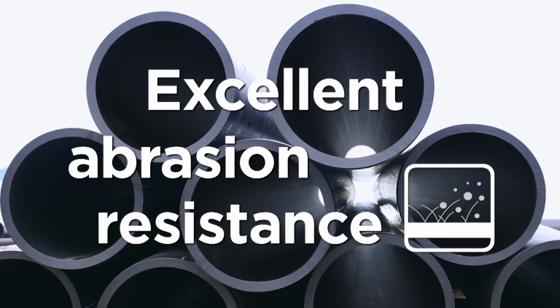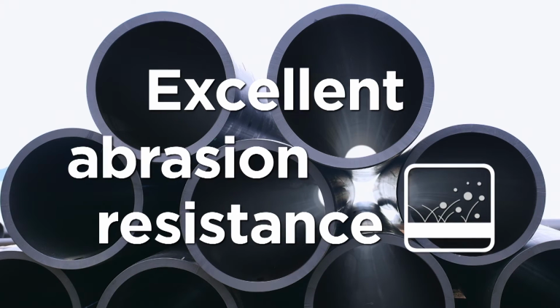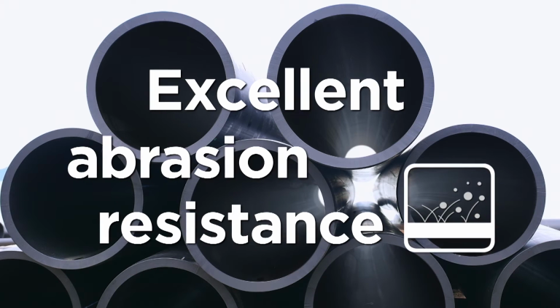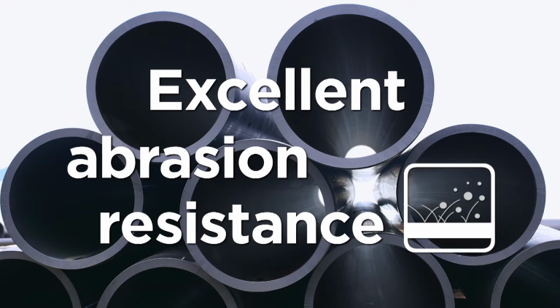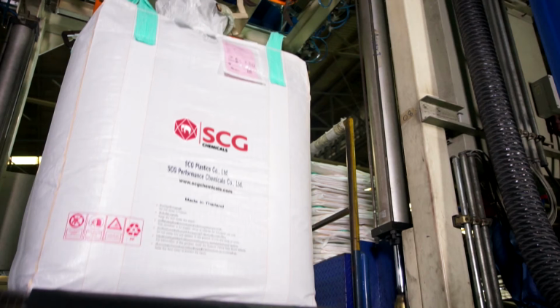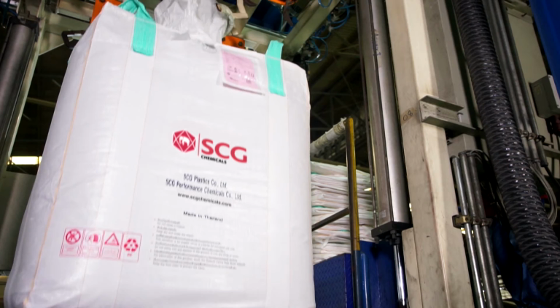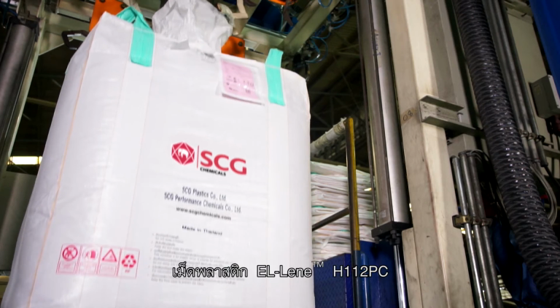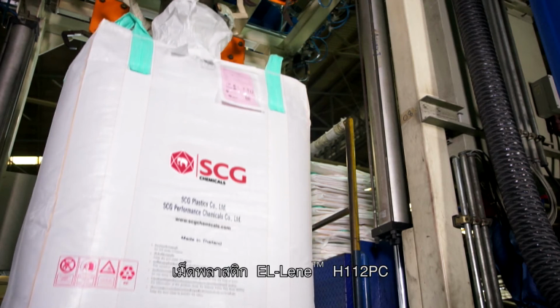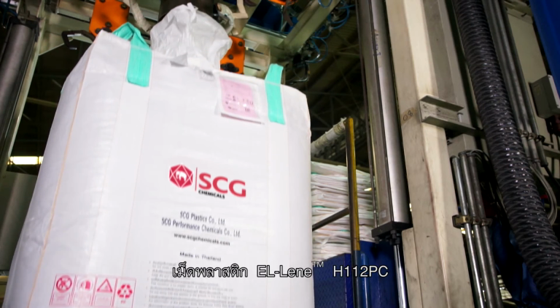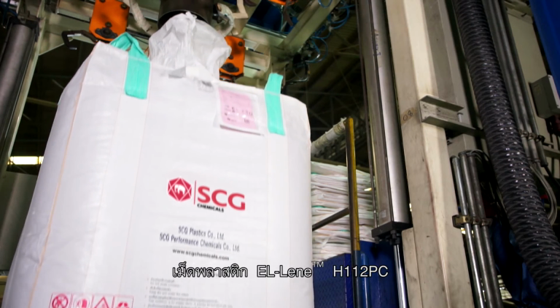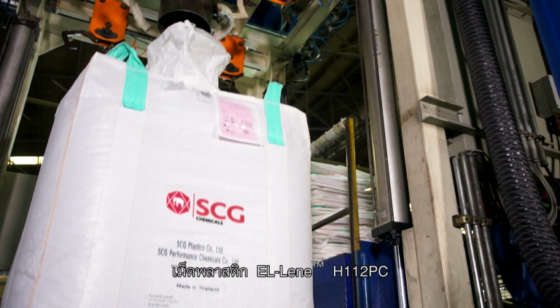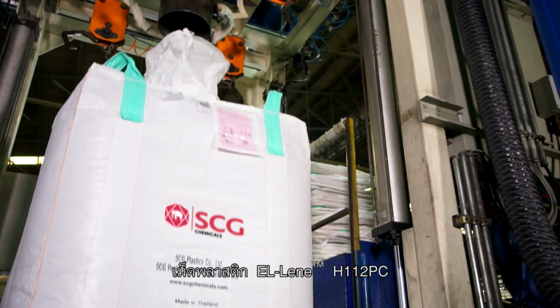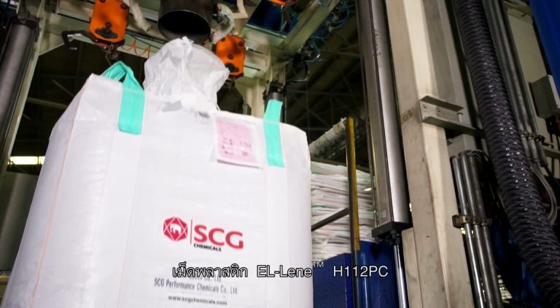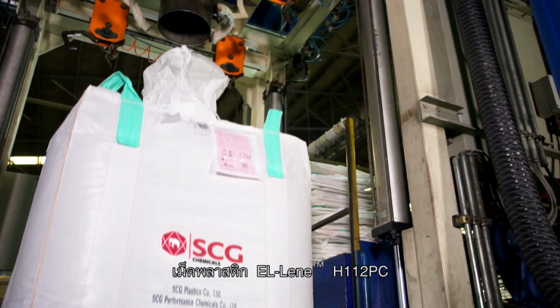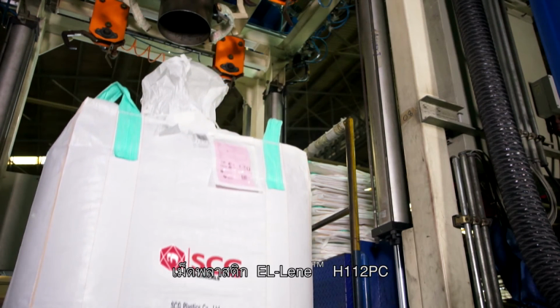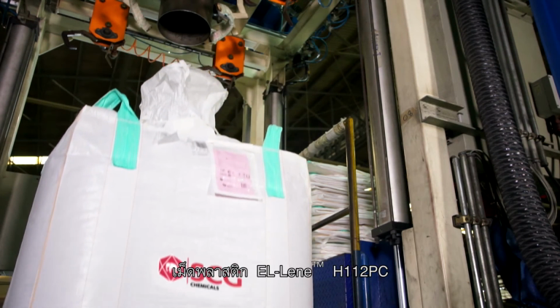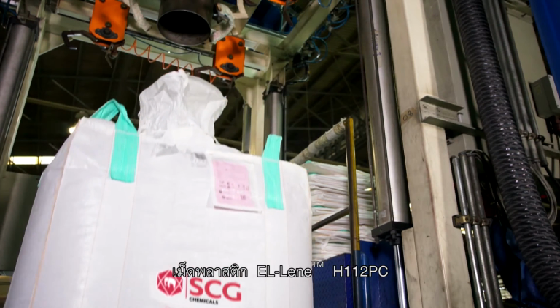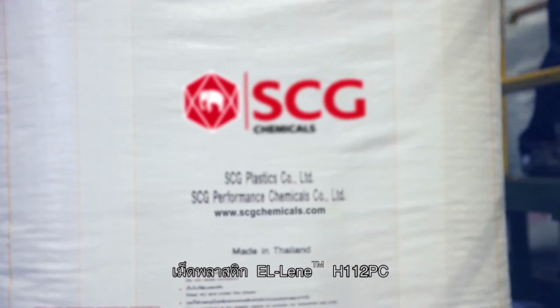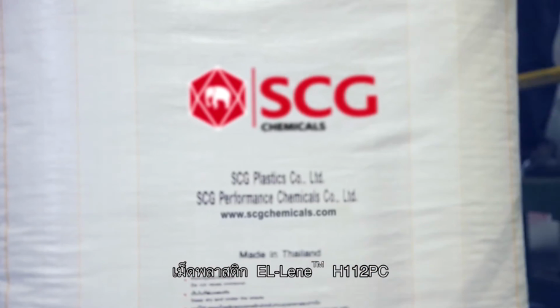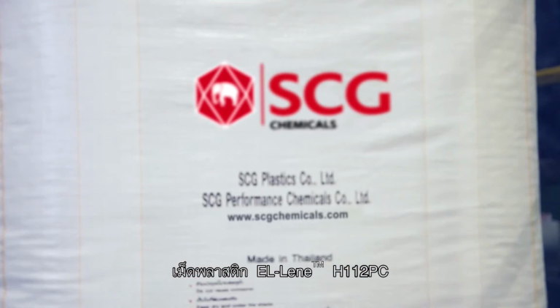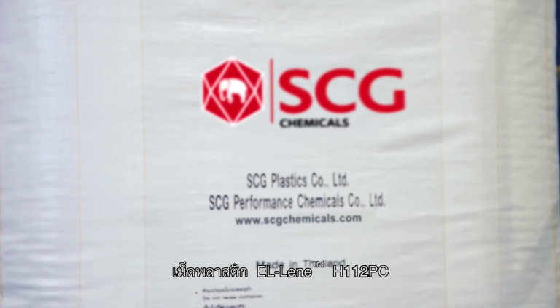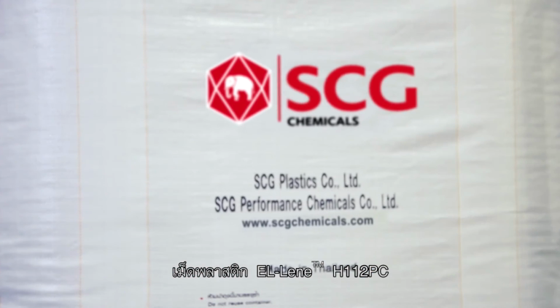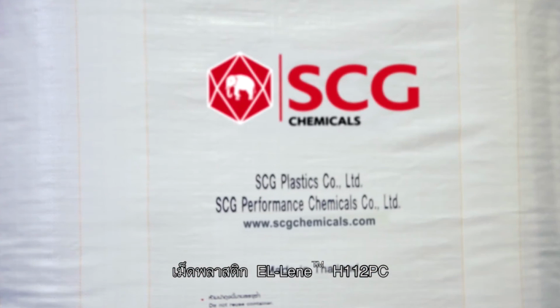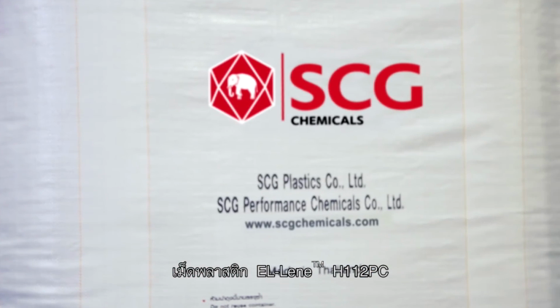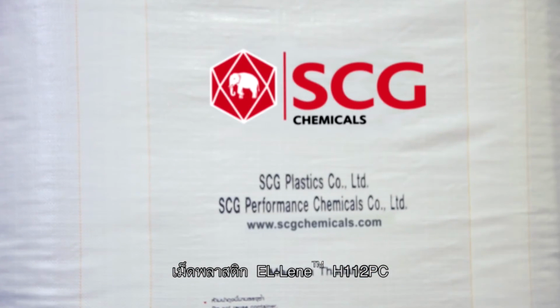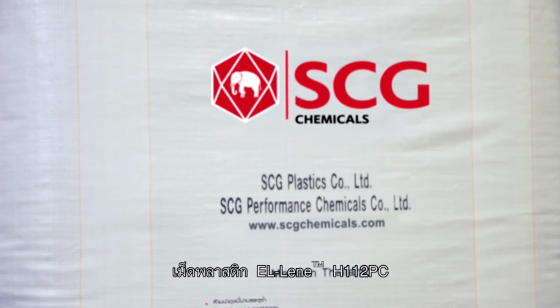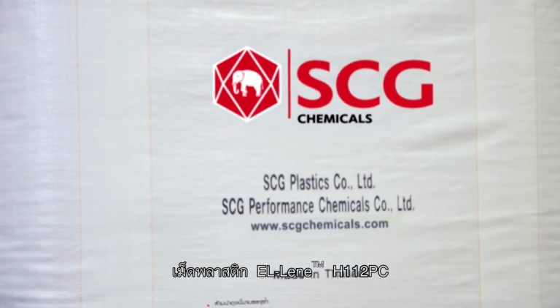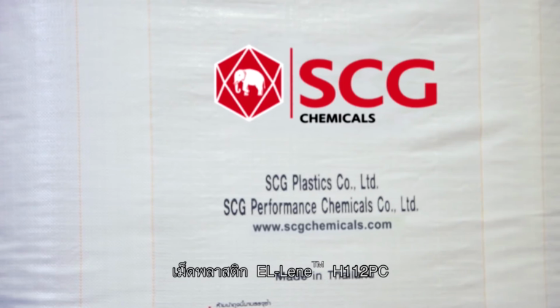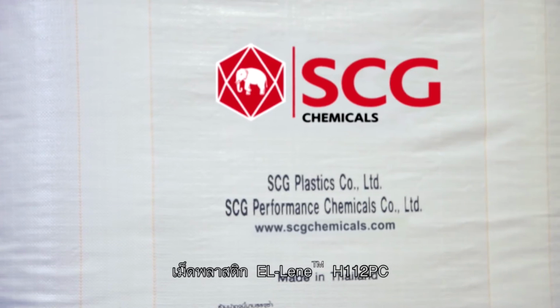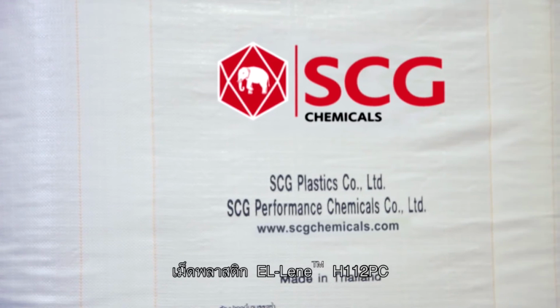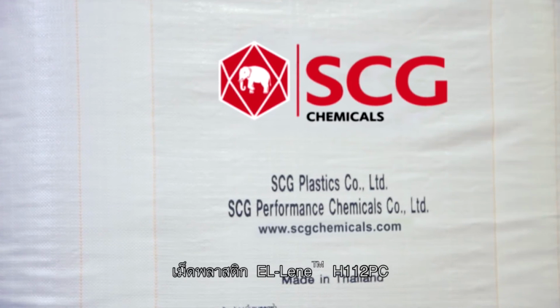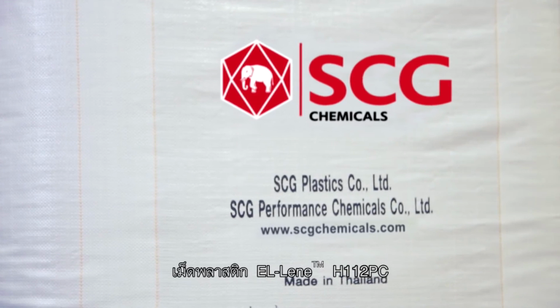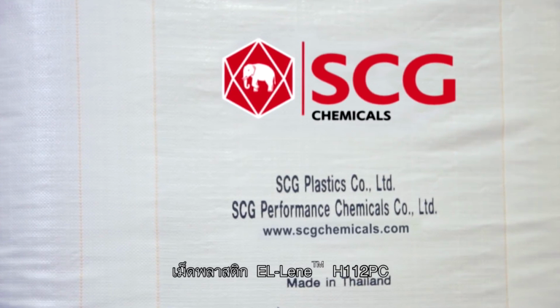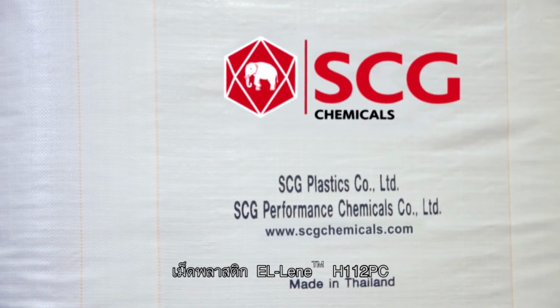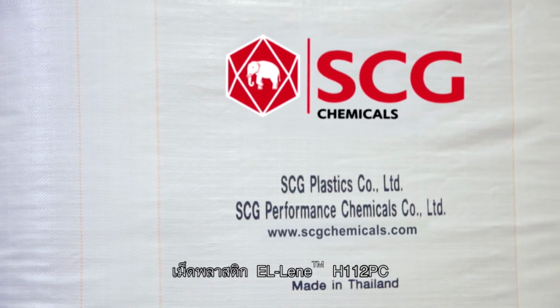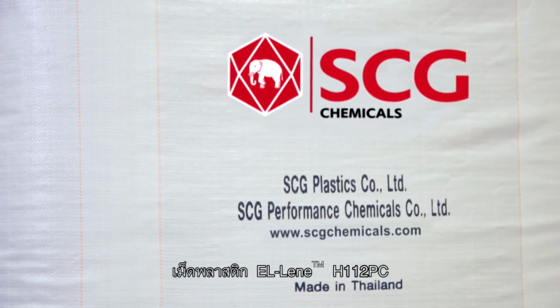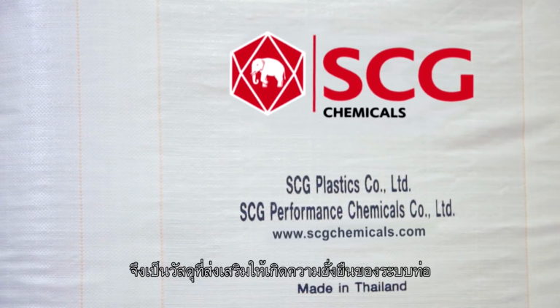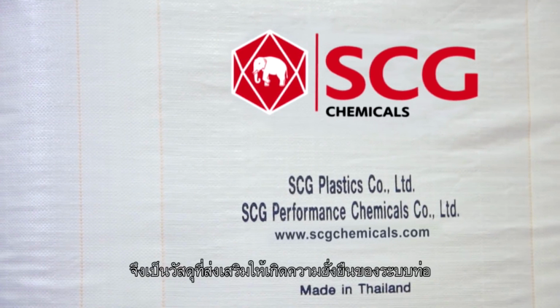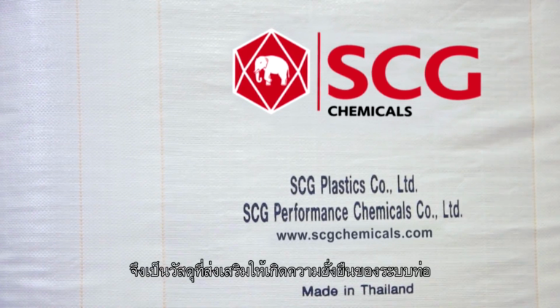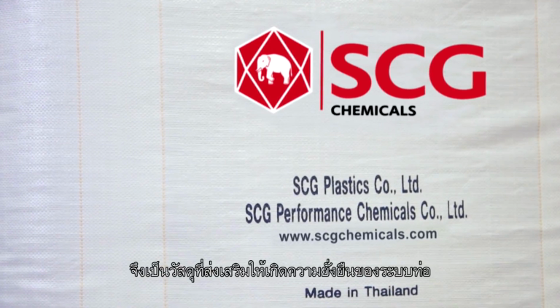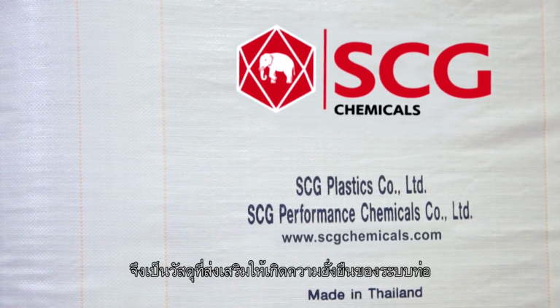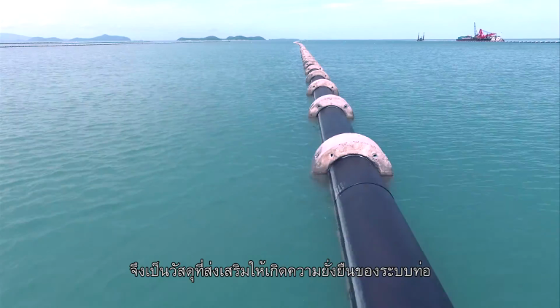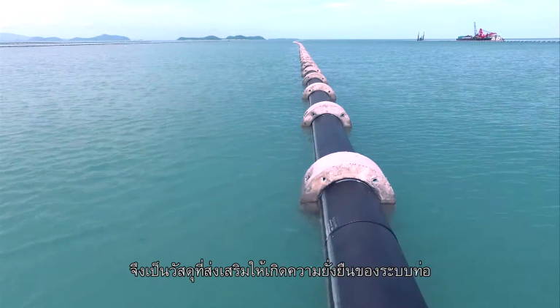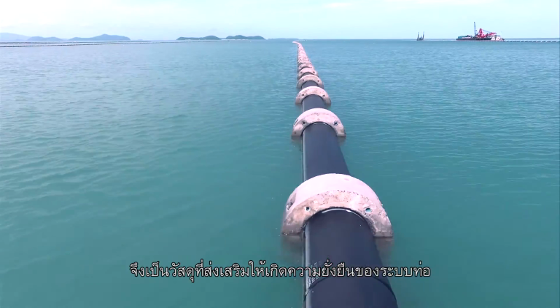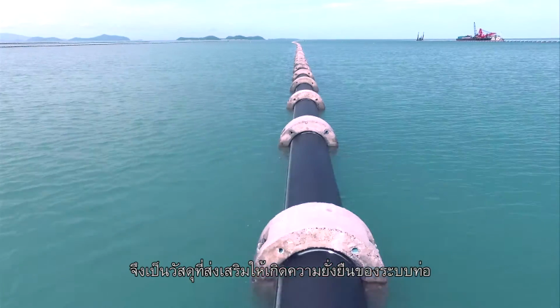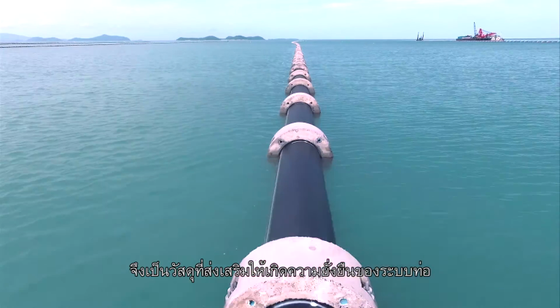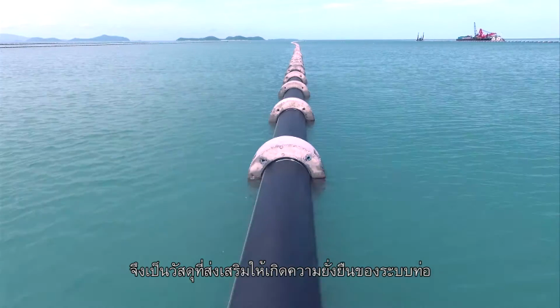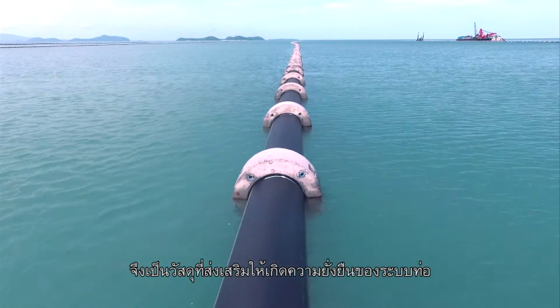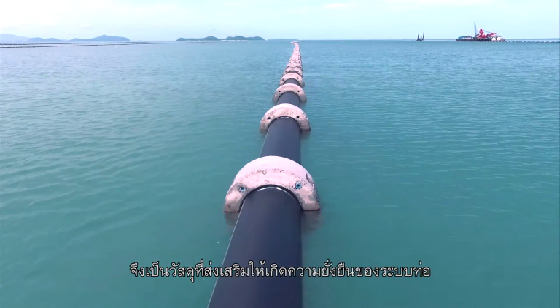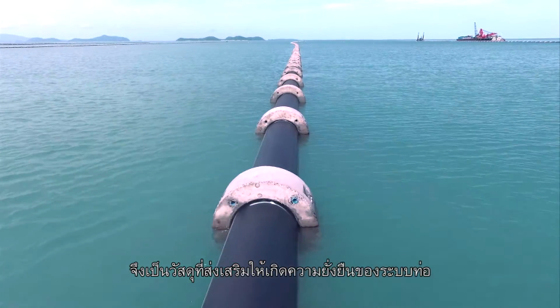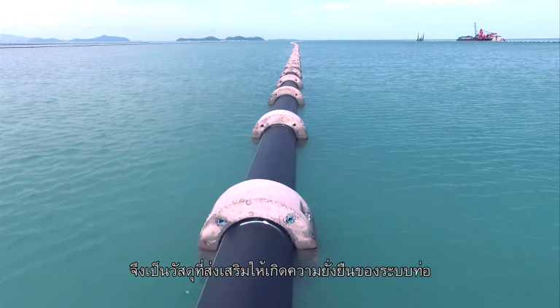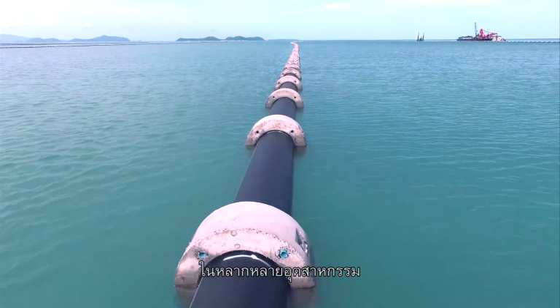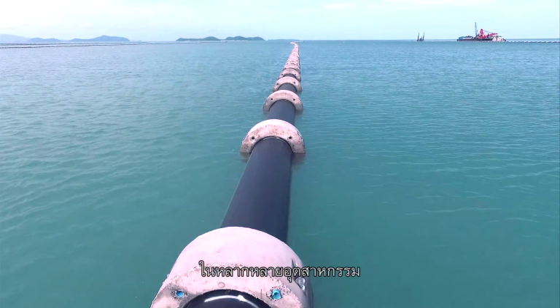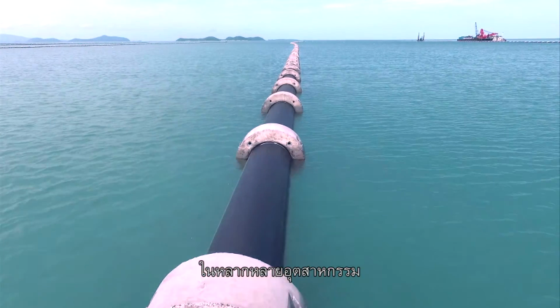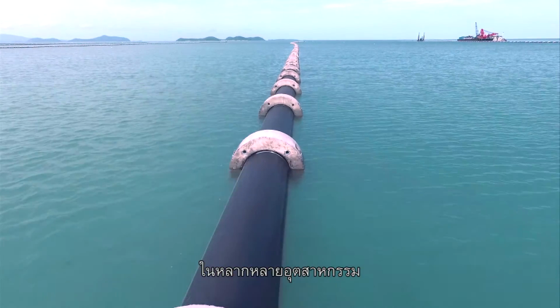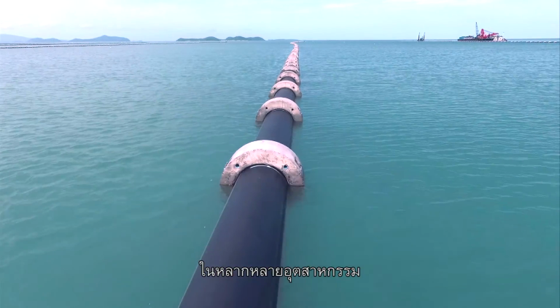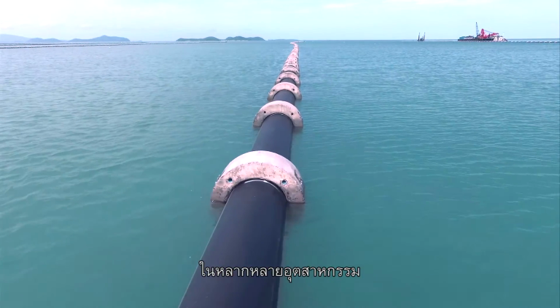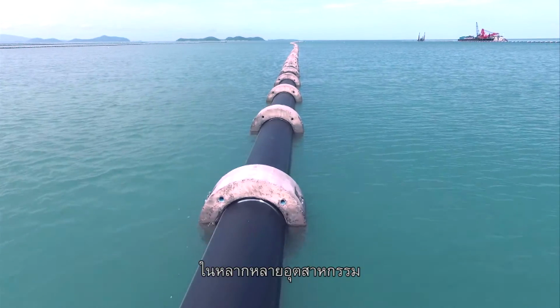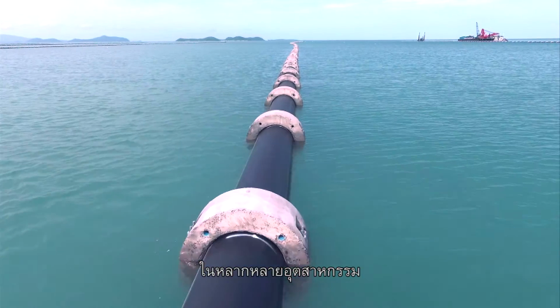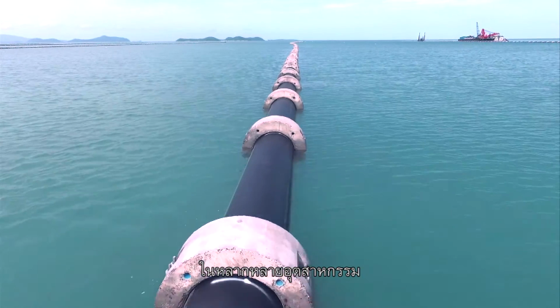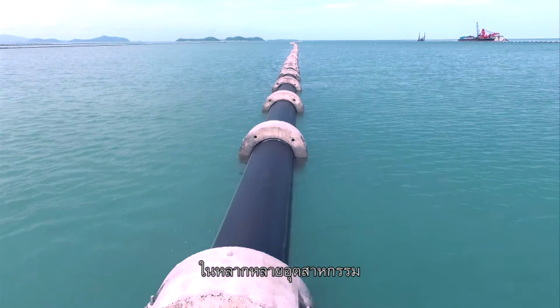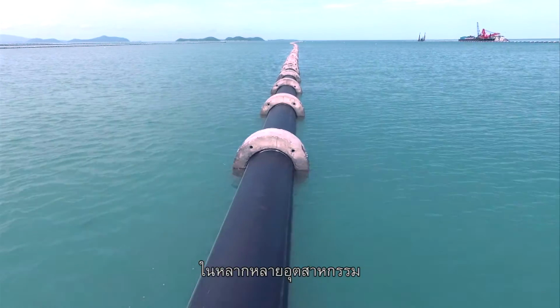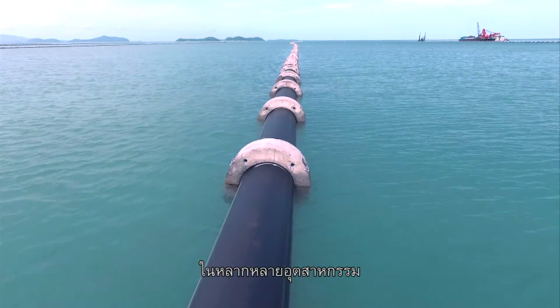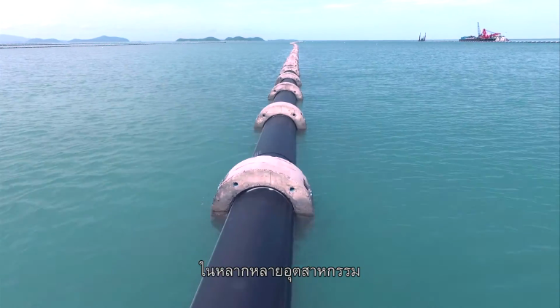L-Lean H112PC compound is the ideal material for sustainable infrastructure.